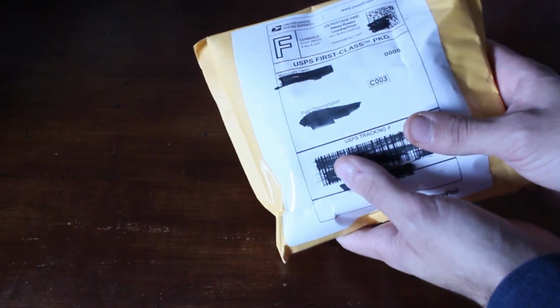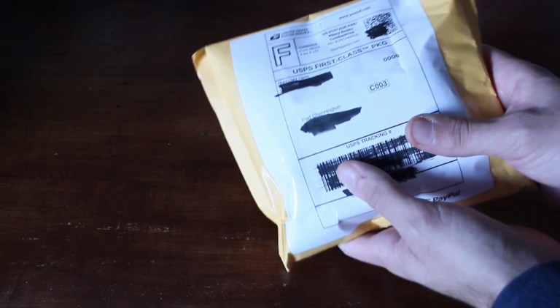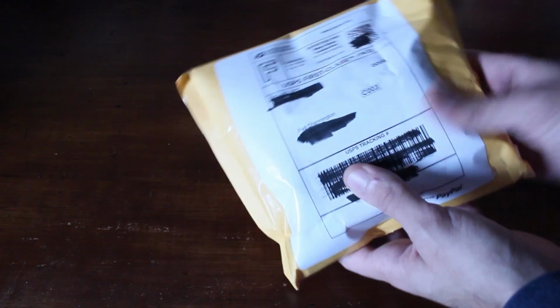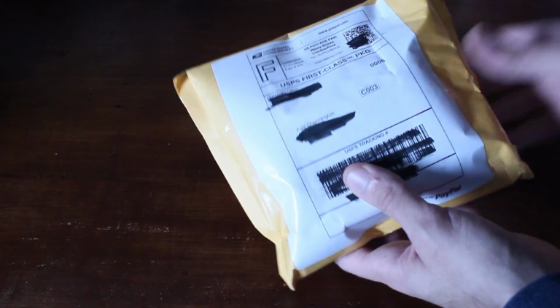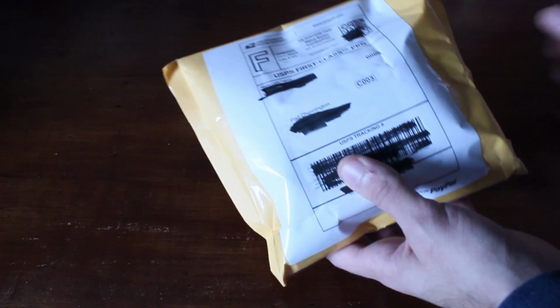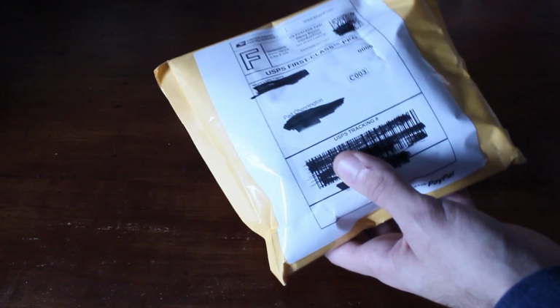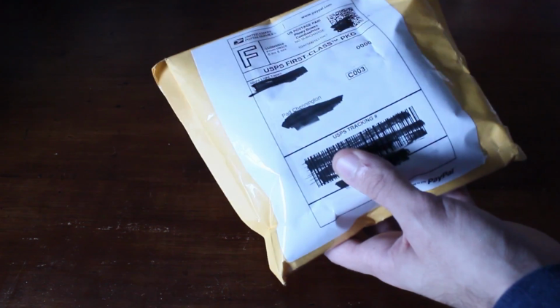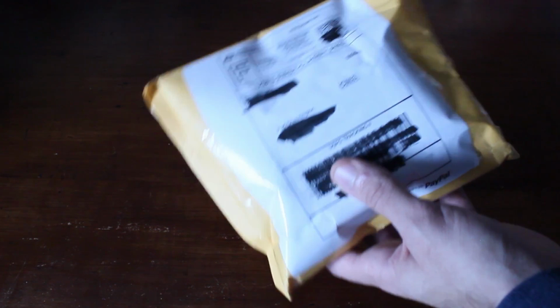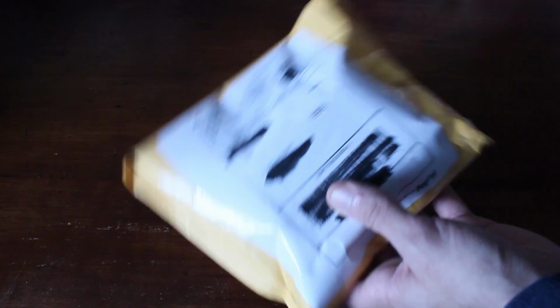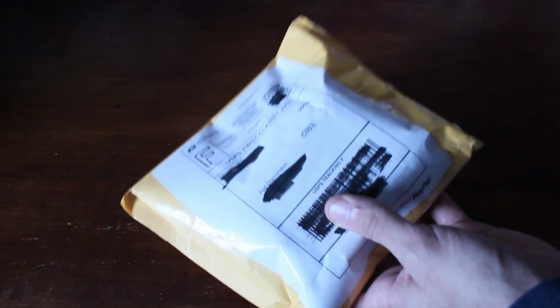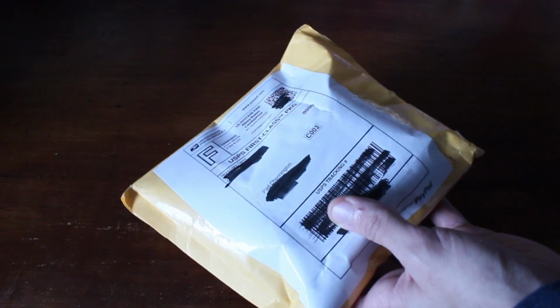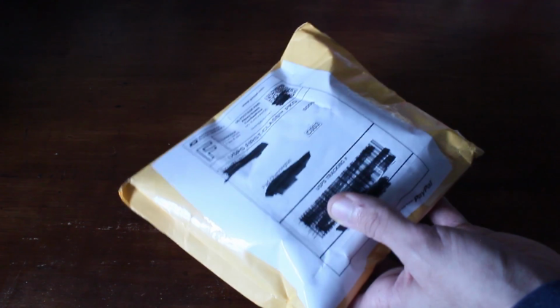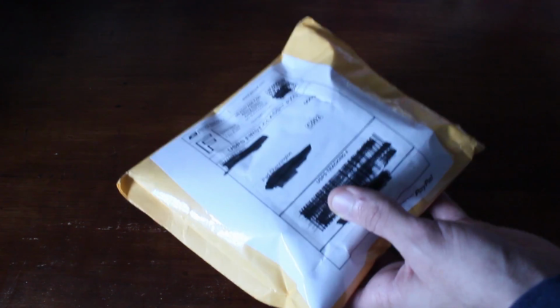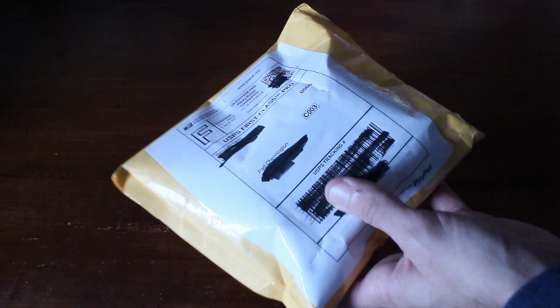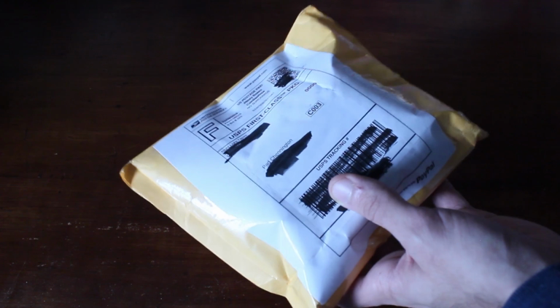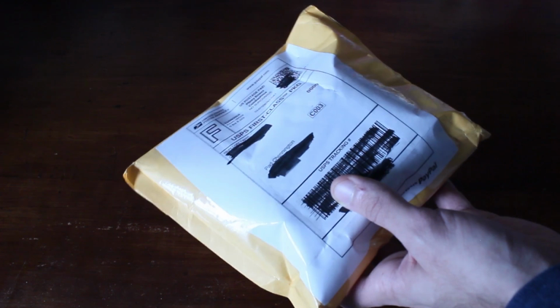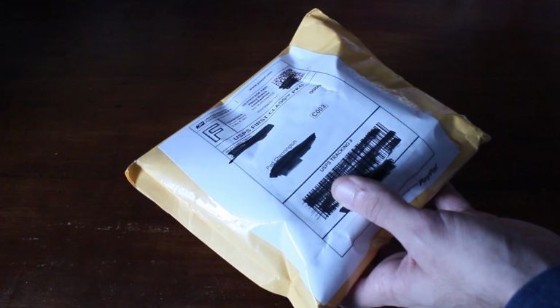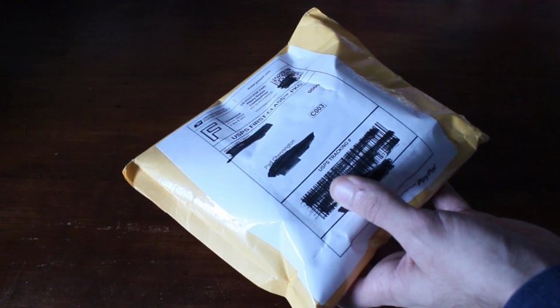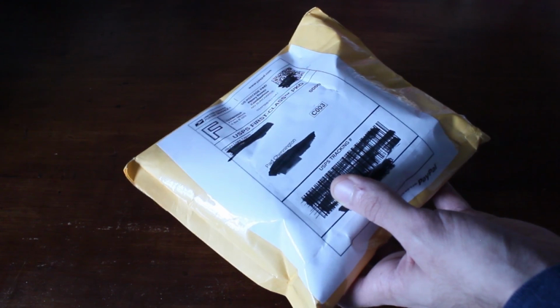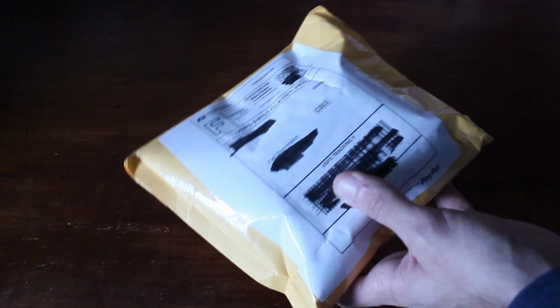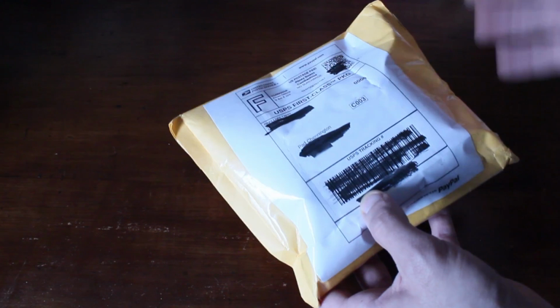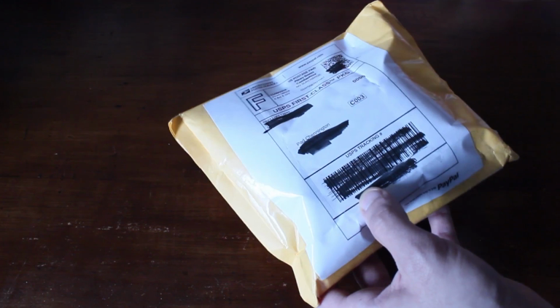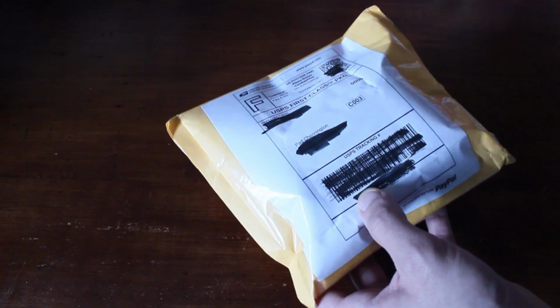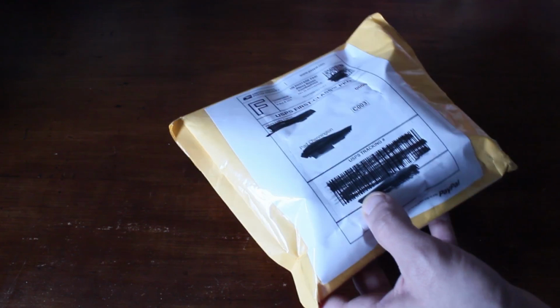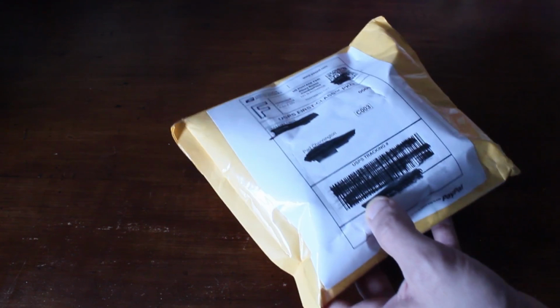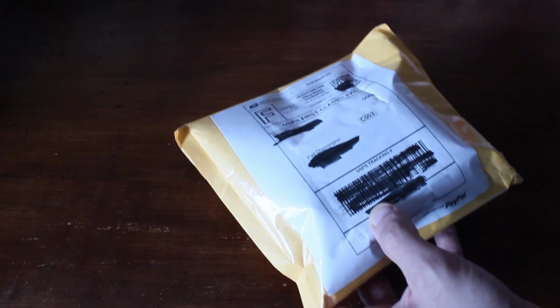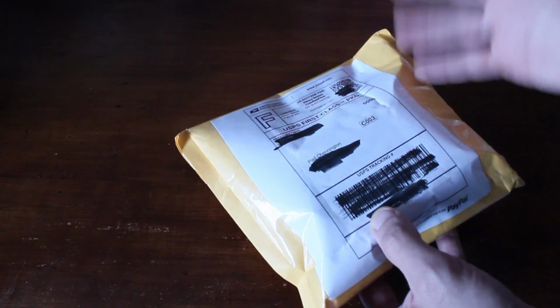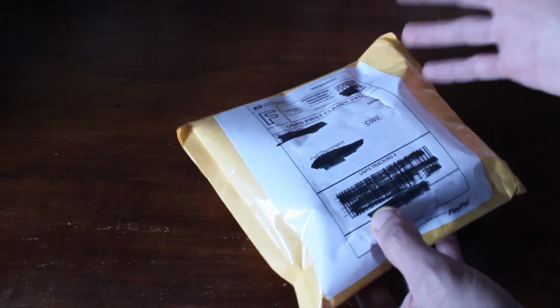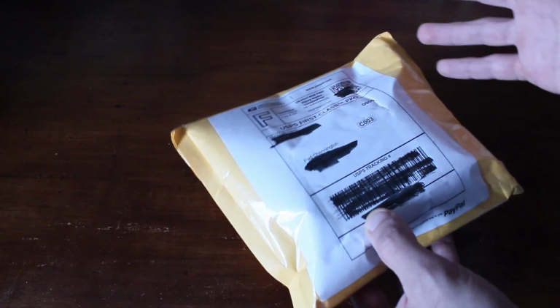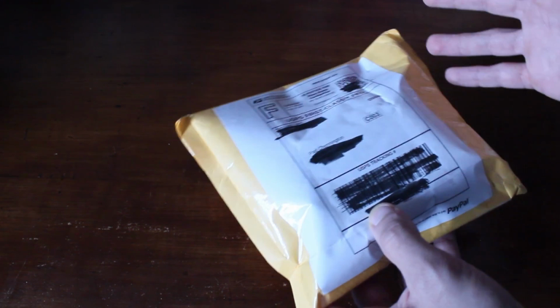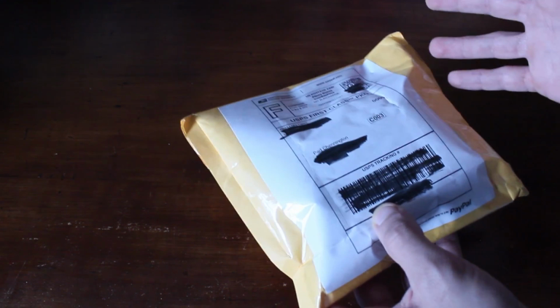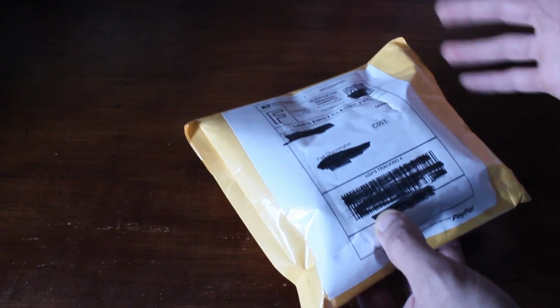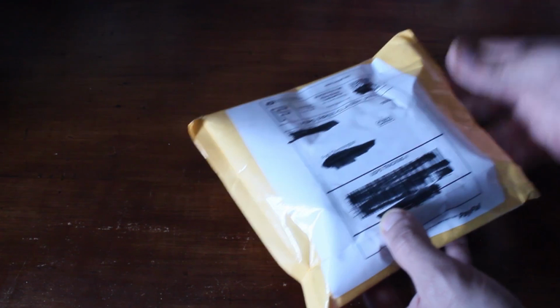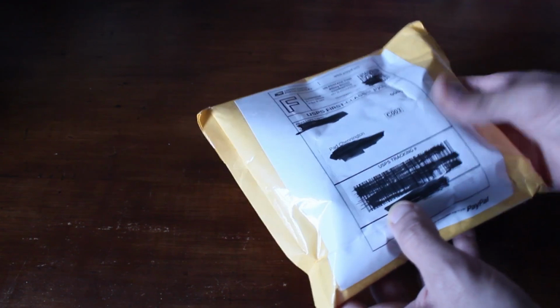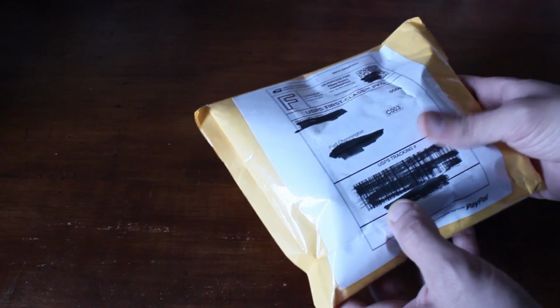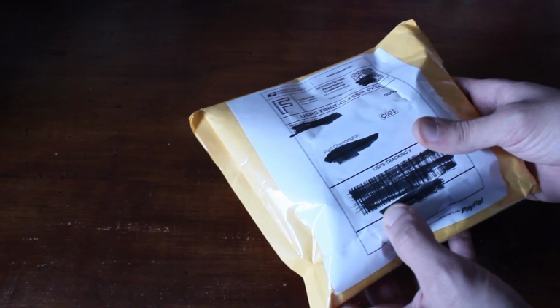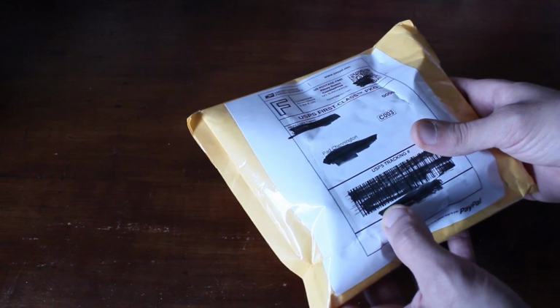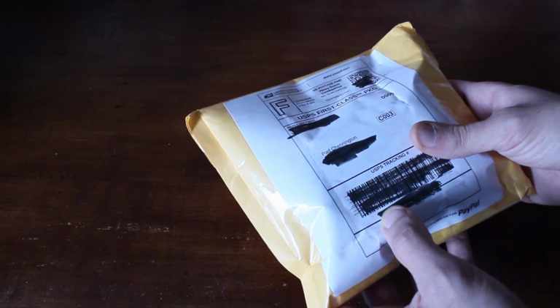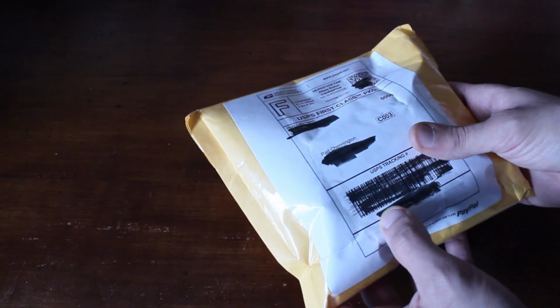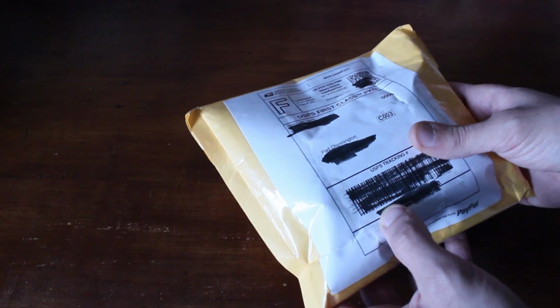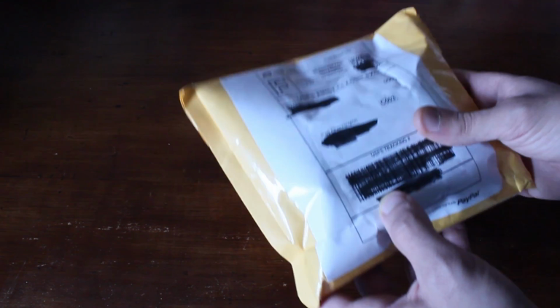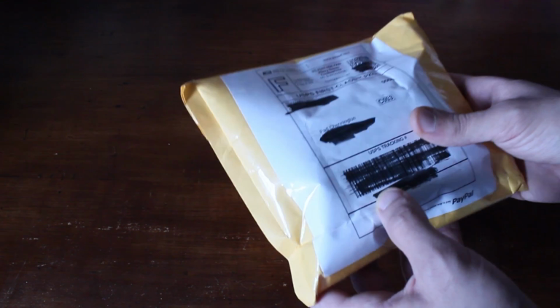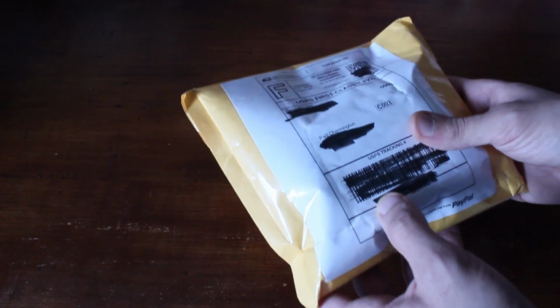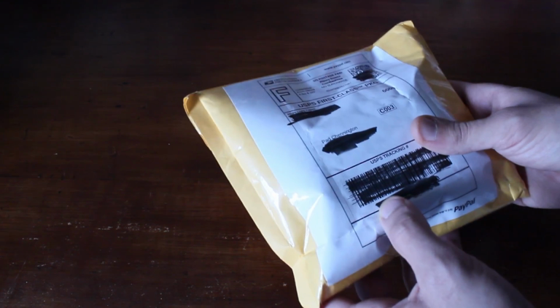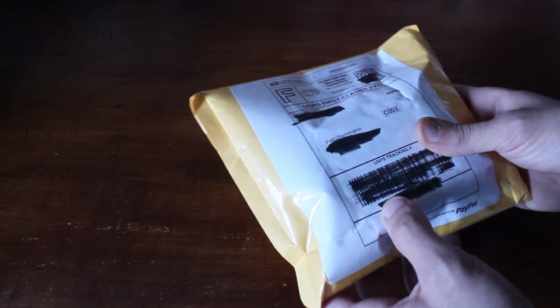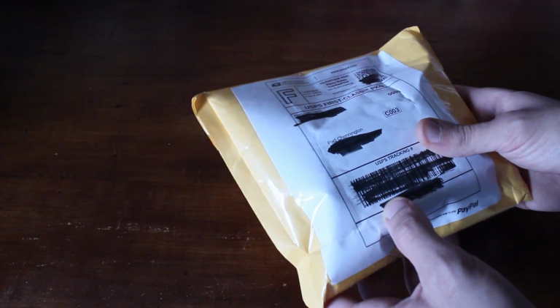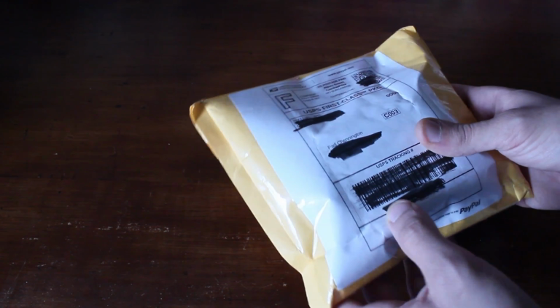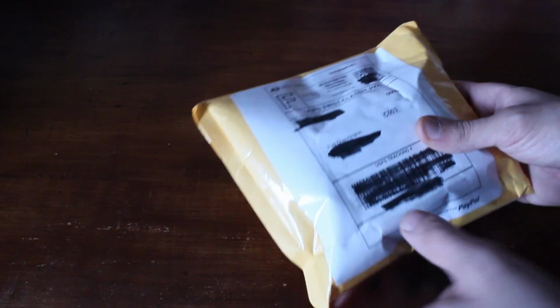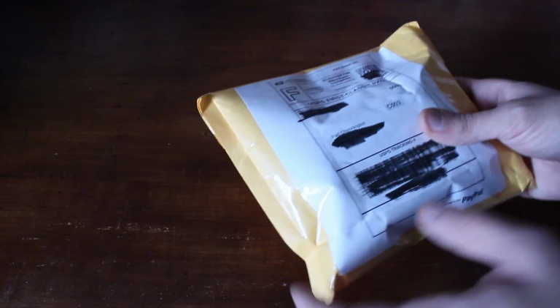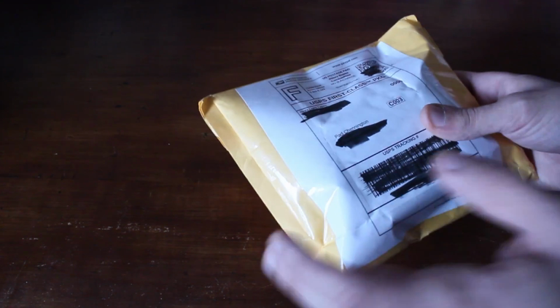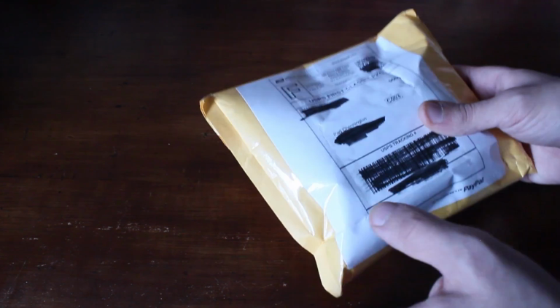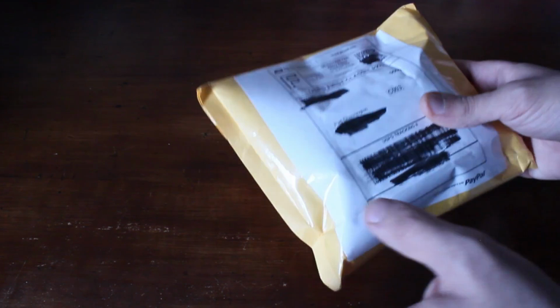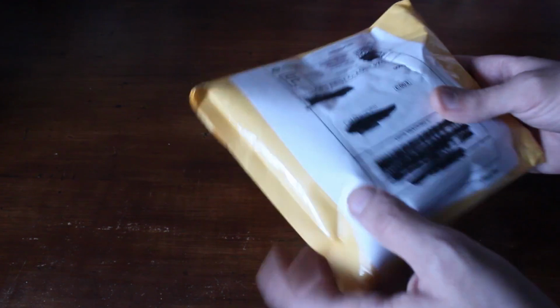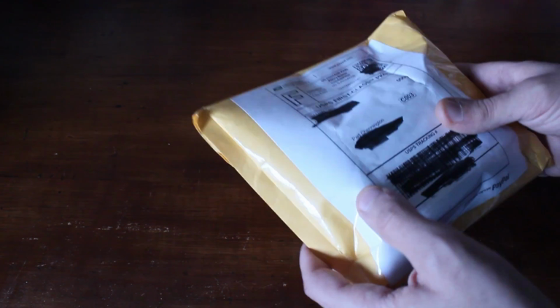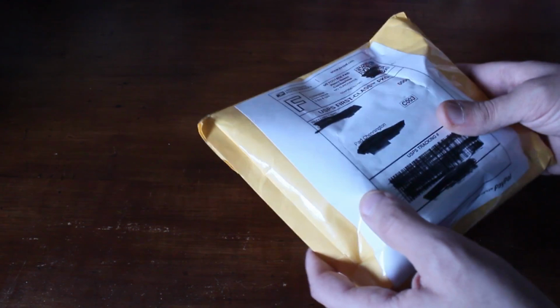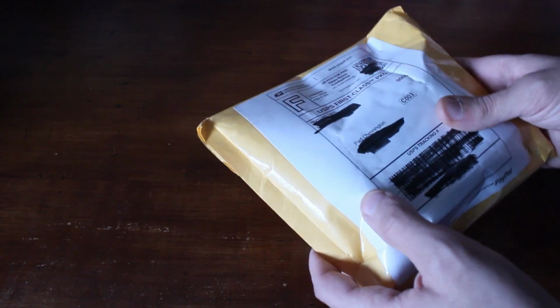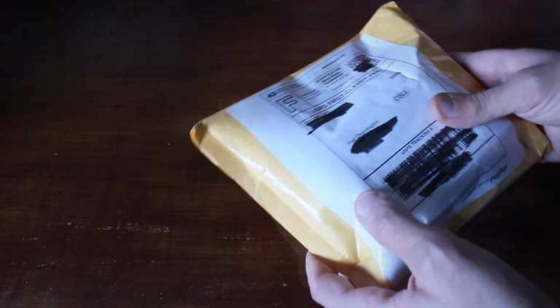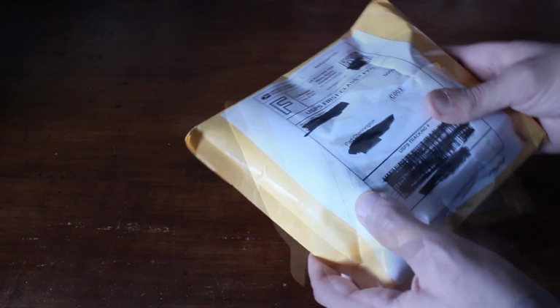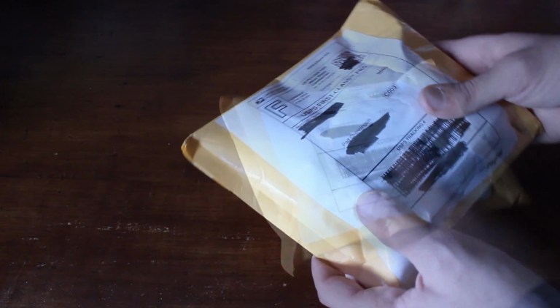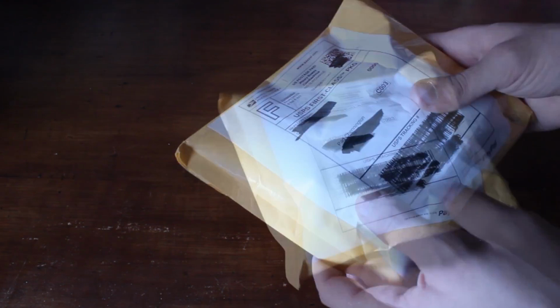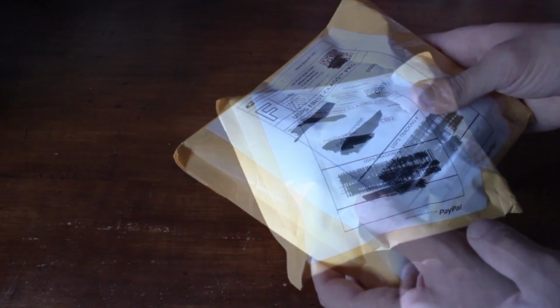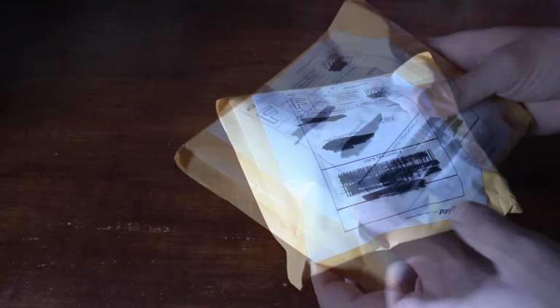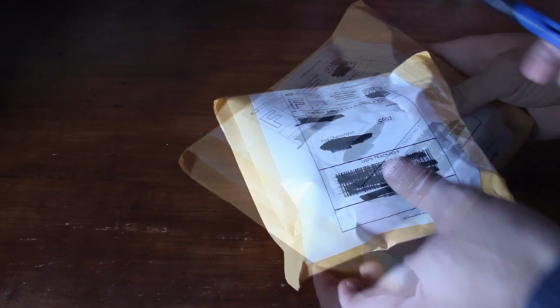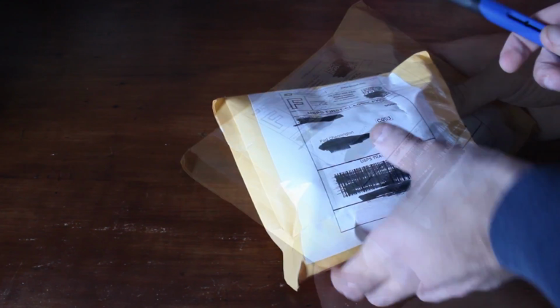Let's open this guy up and see what we got inside. I also got something else in the mail this week that I'm going to show at the end of the video, so stick around for that. It's pretty sweet.